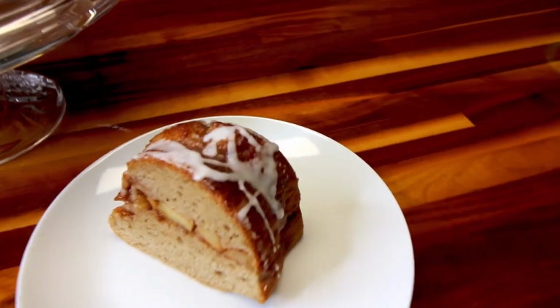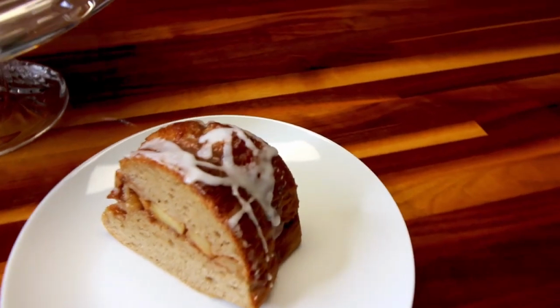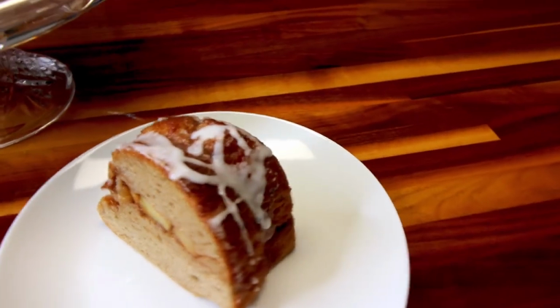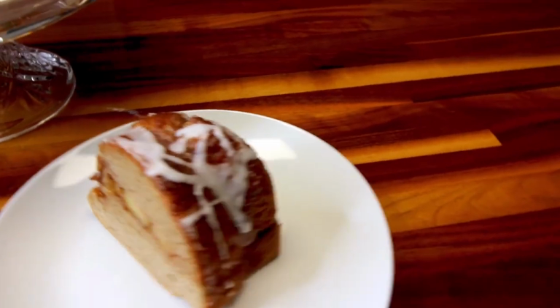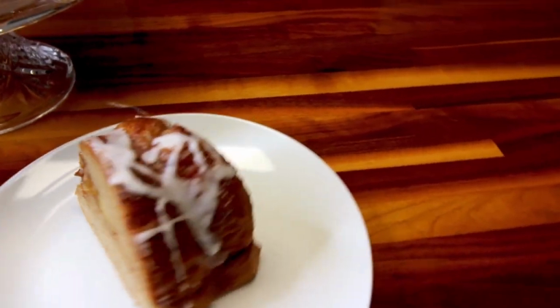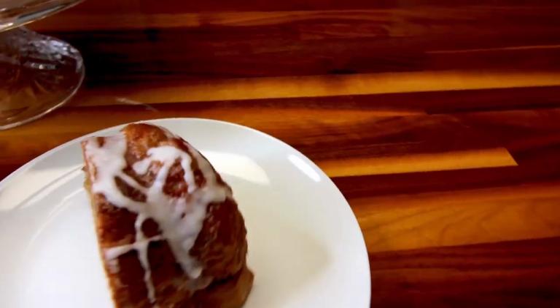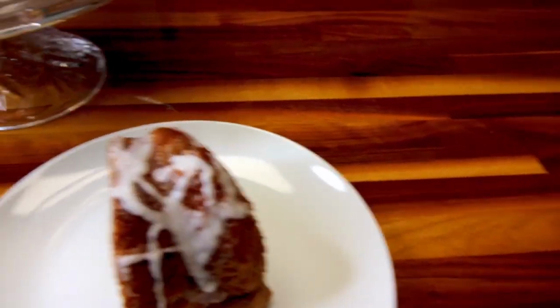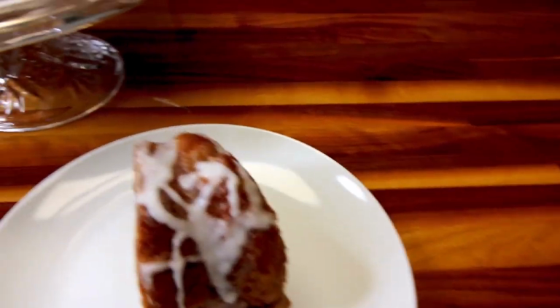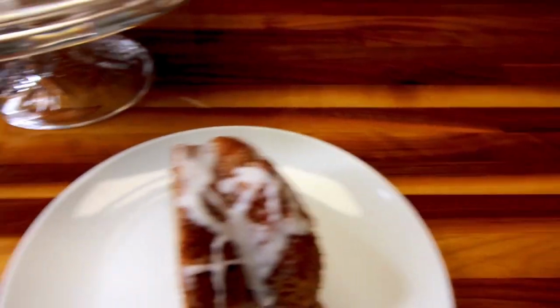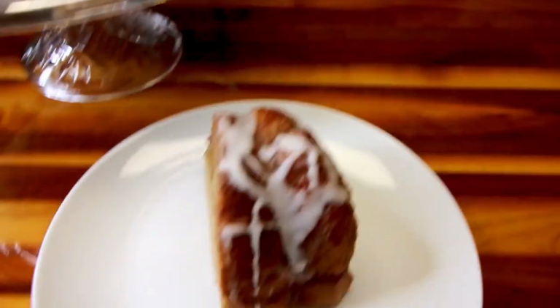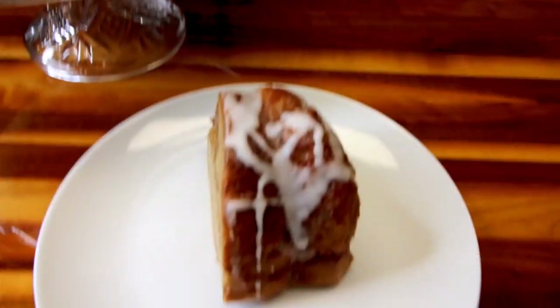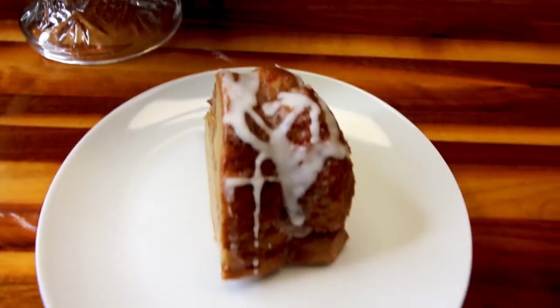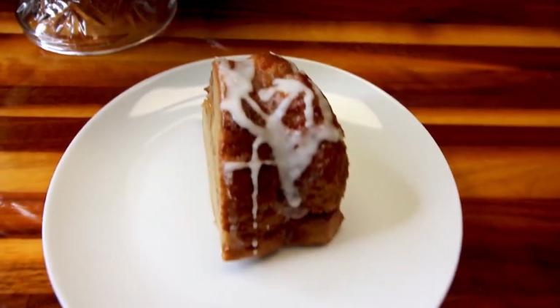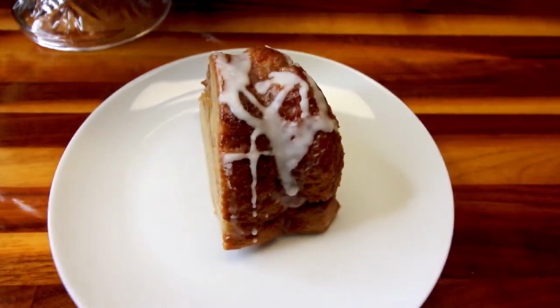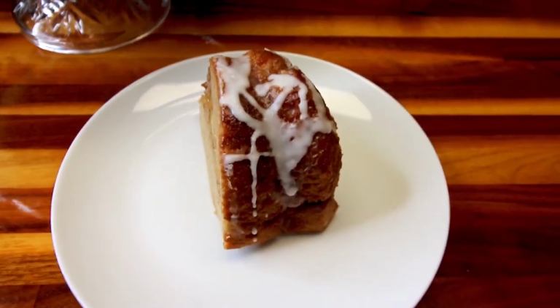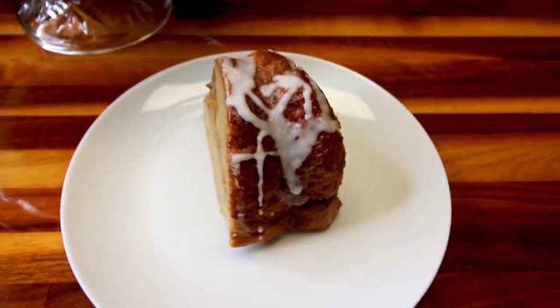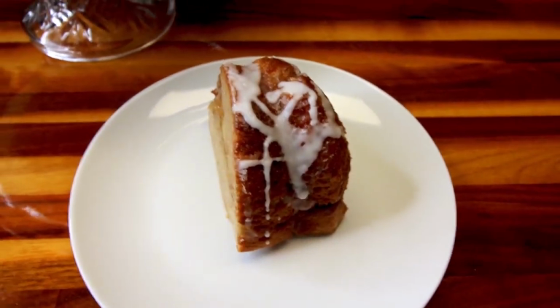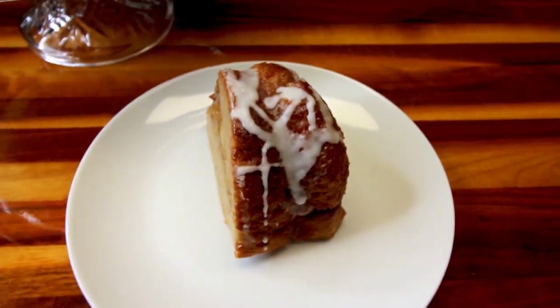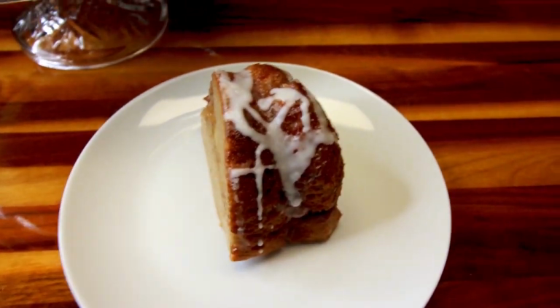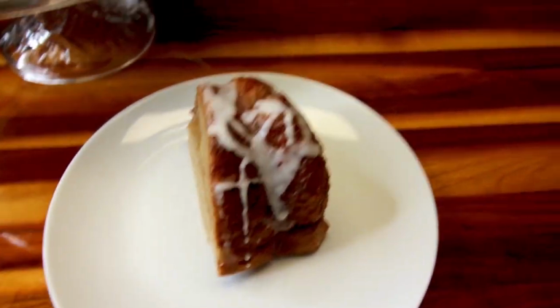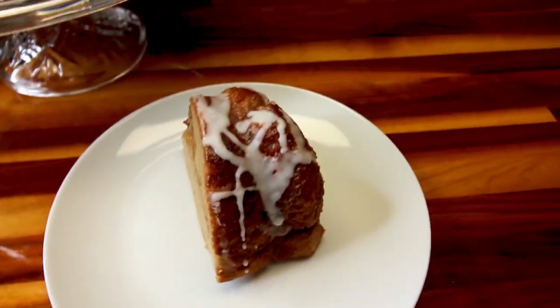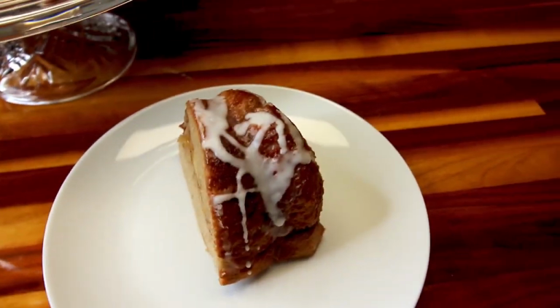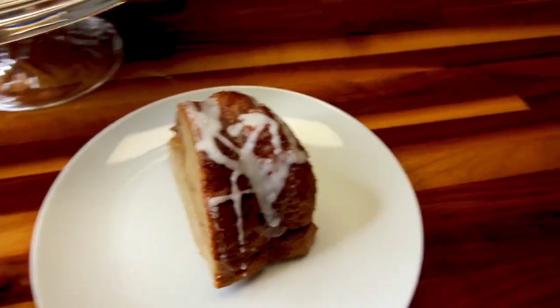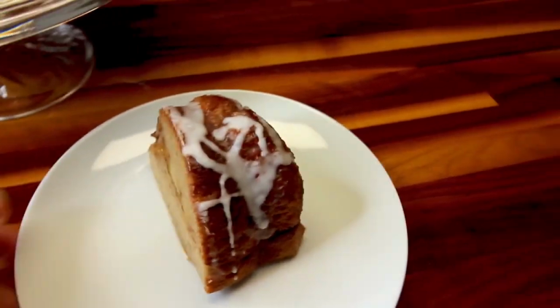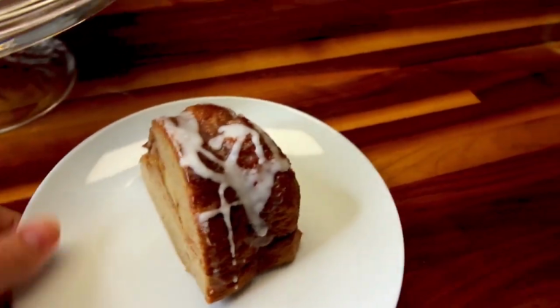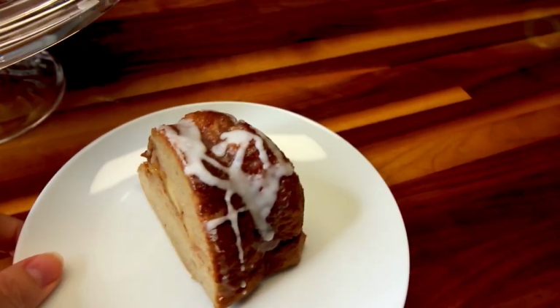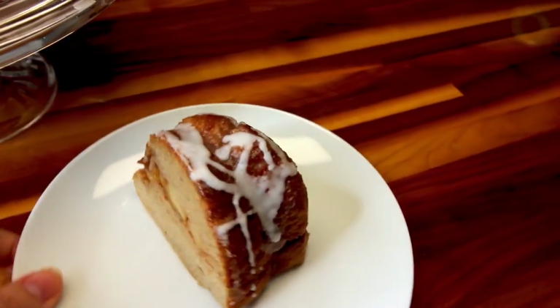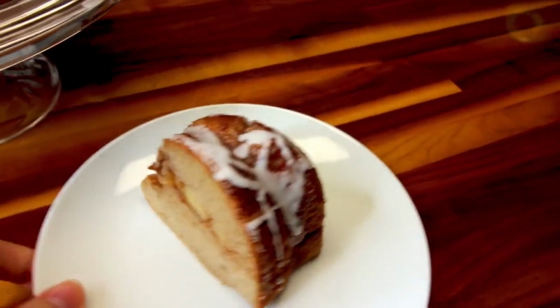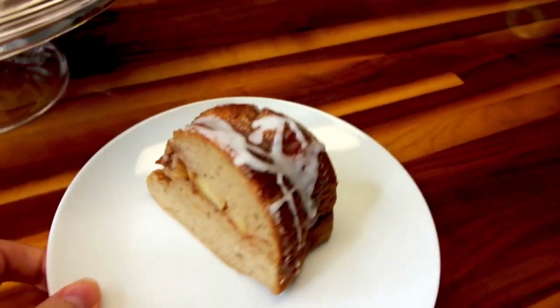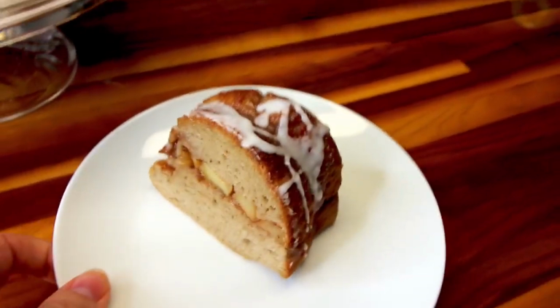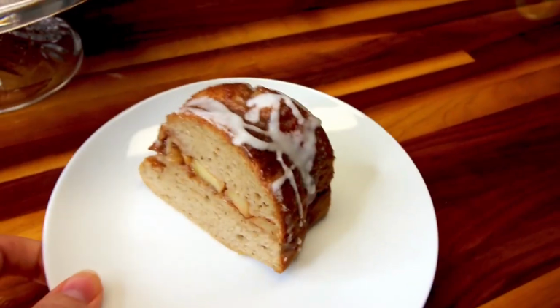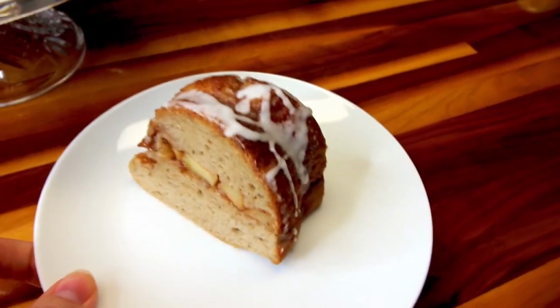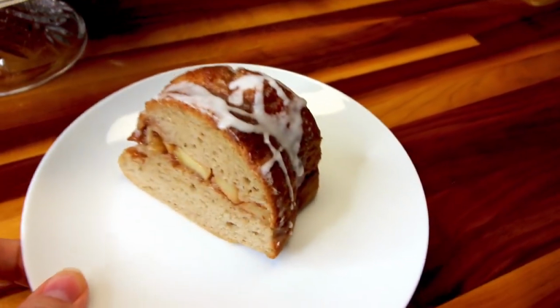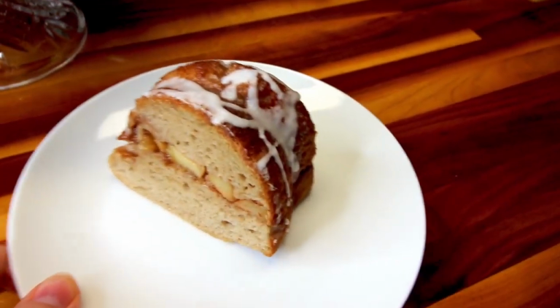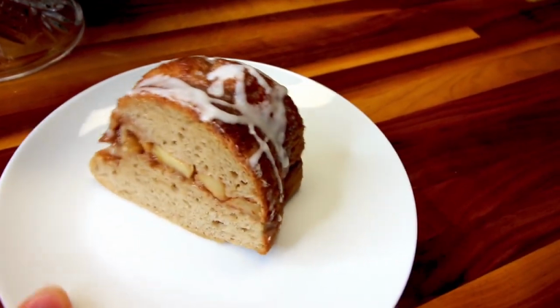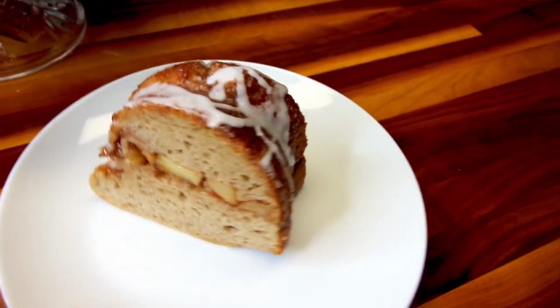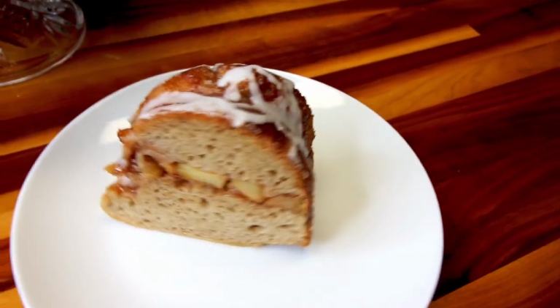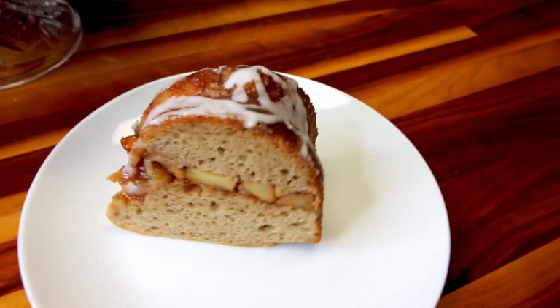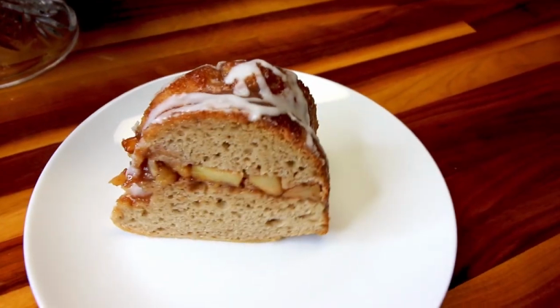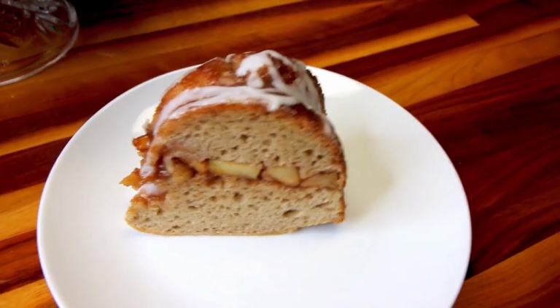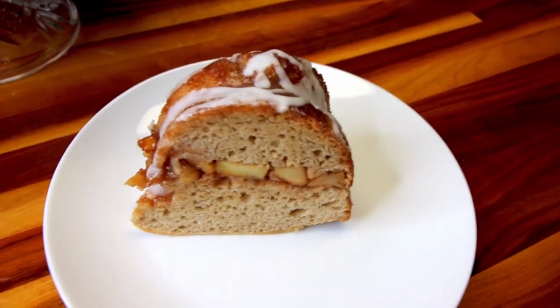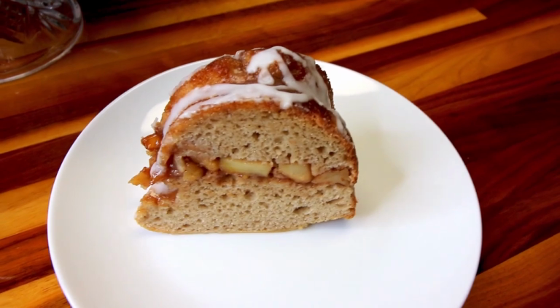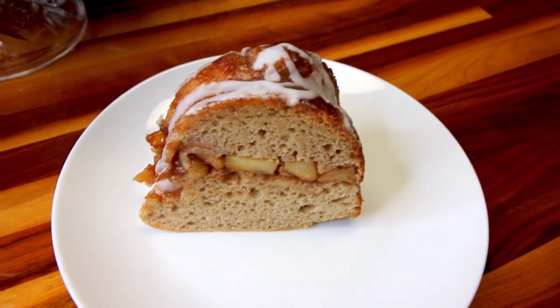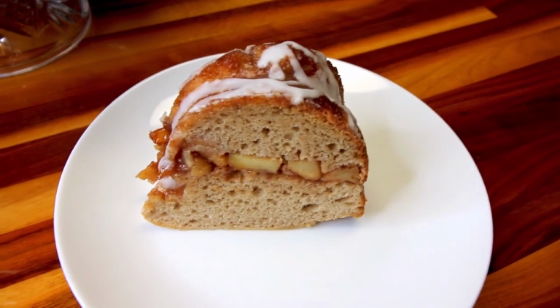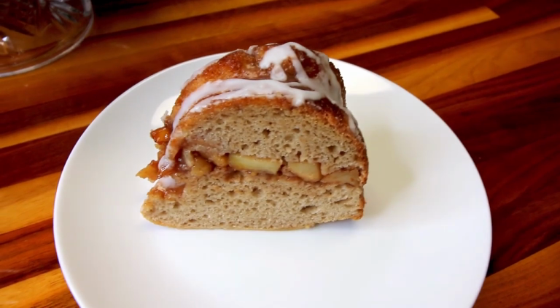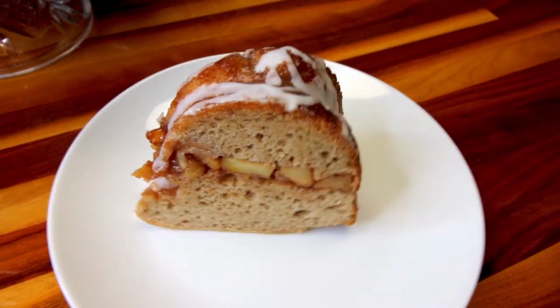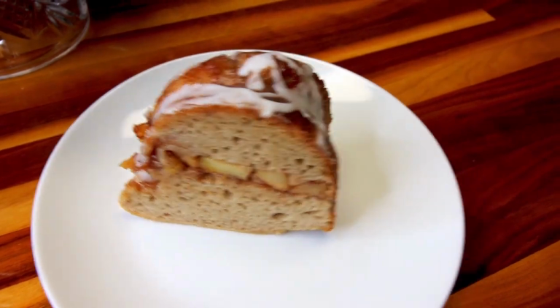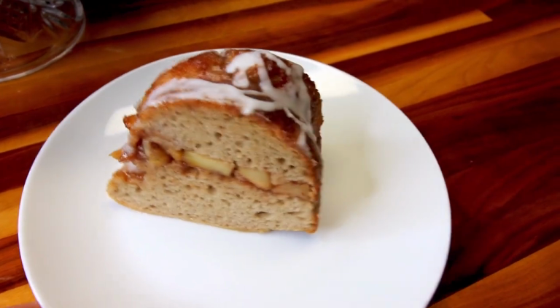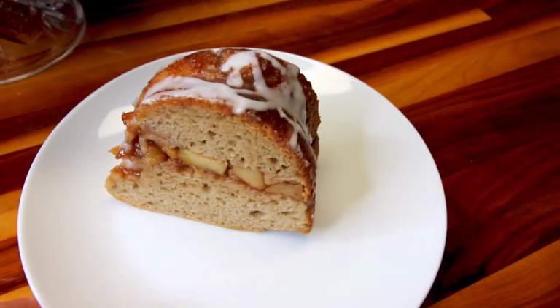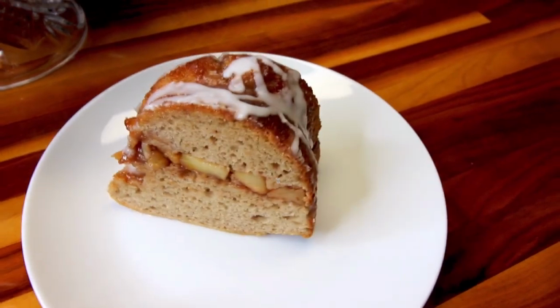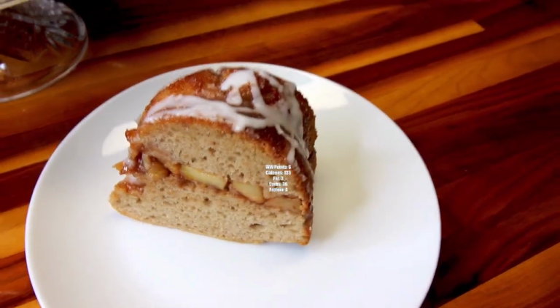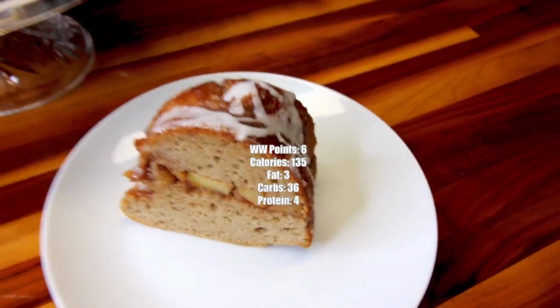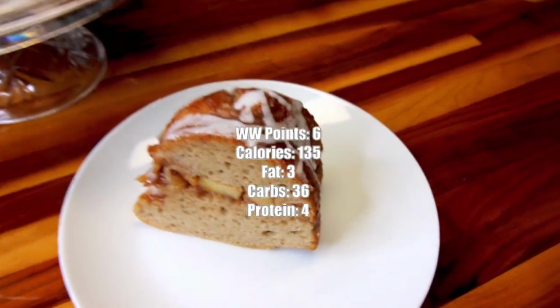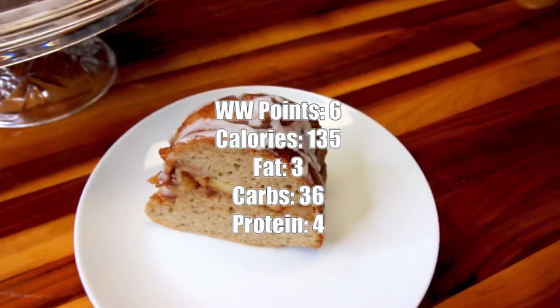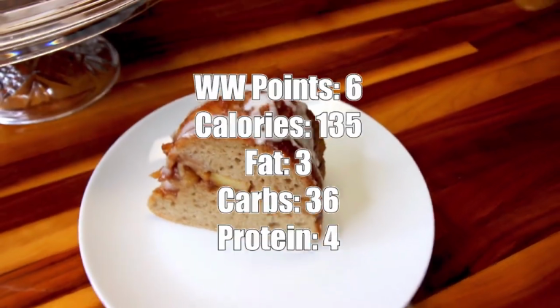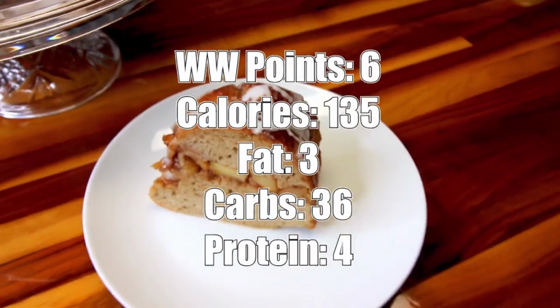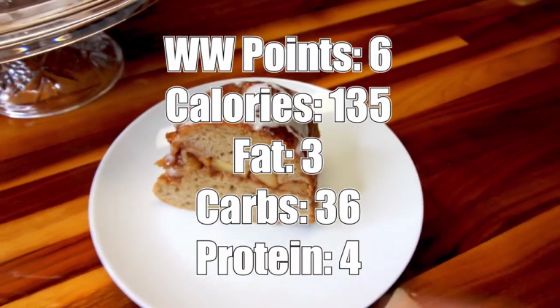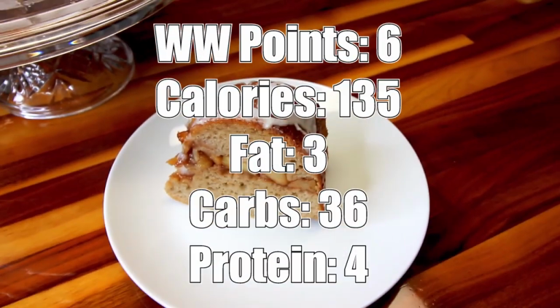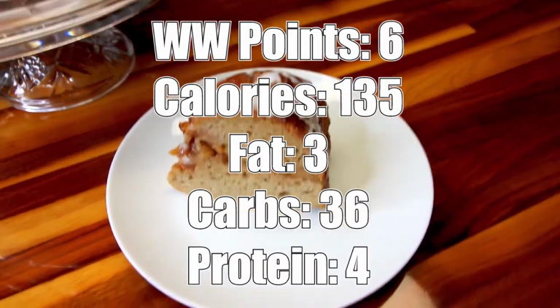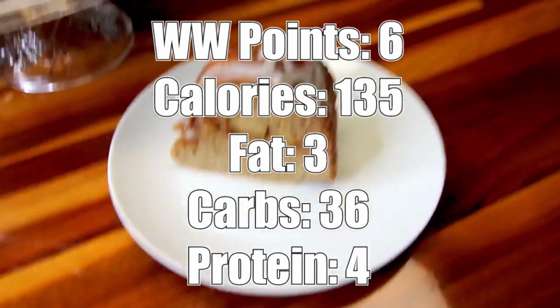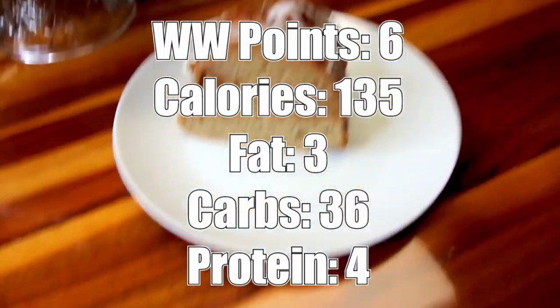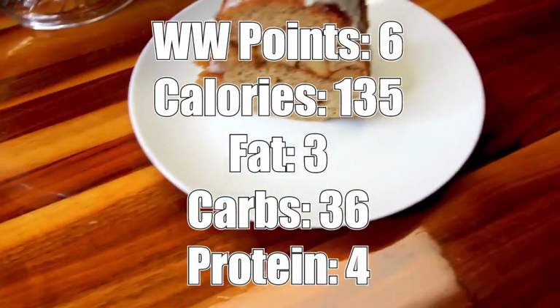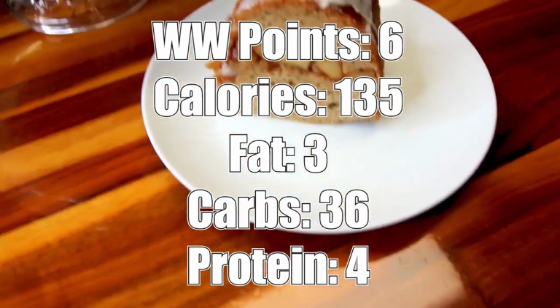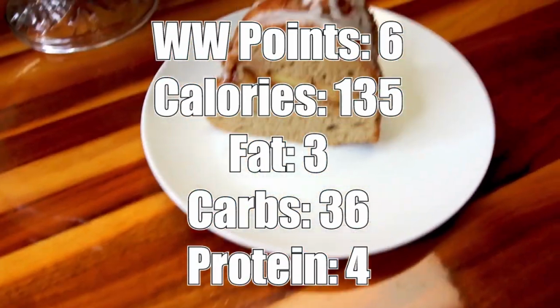Not the biggest piece, but still a decent size. Six points per serving.